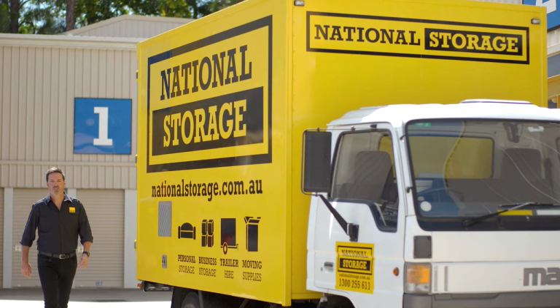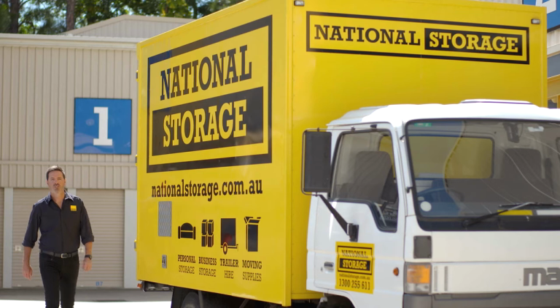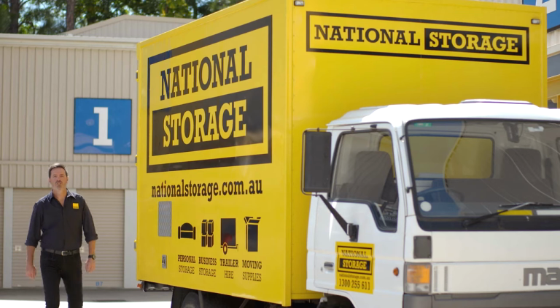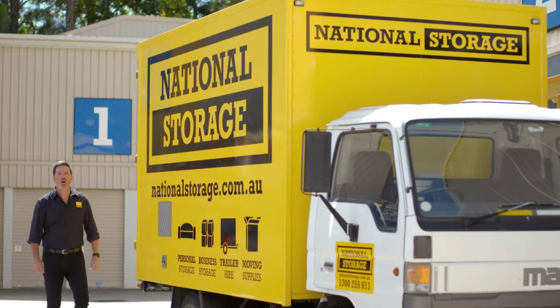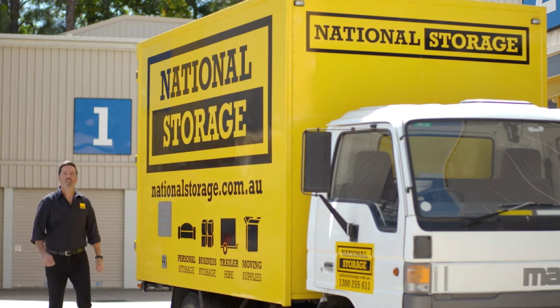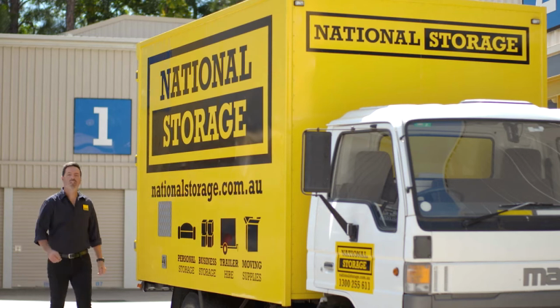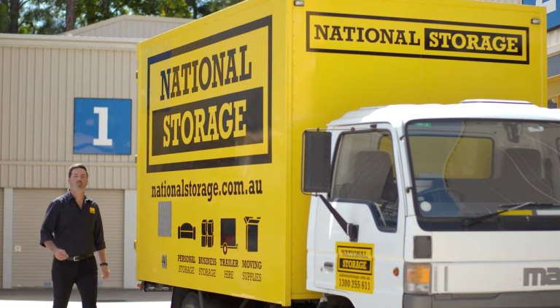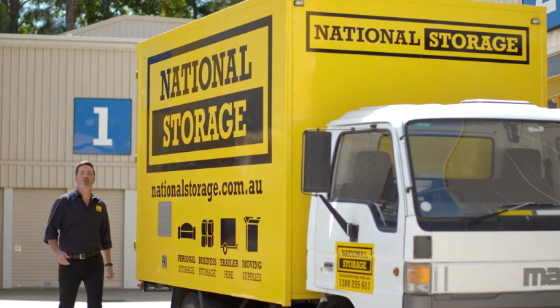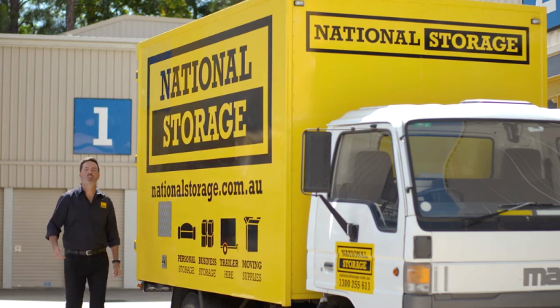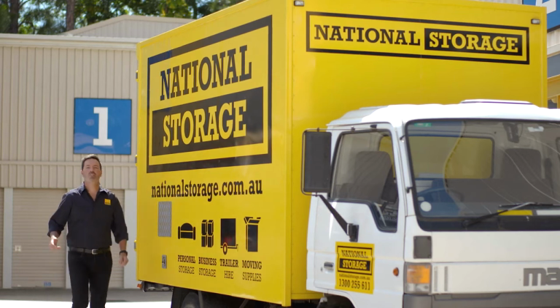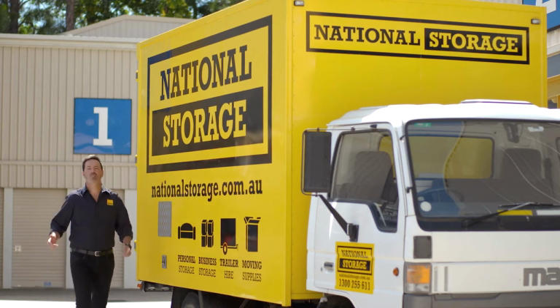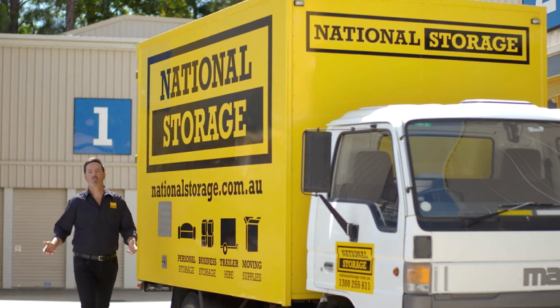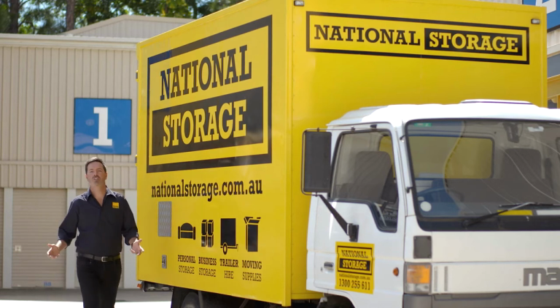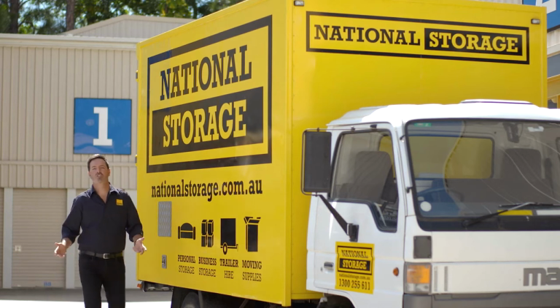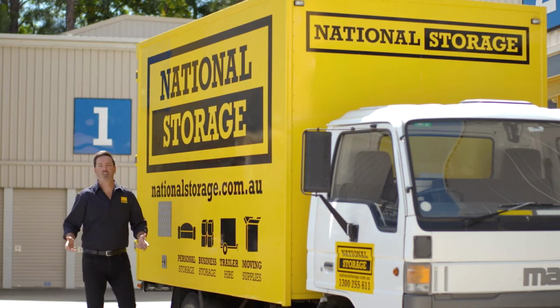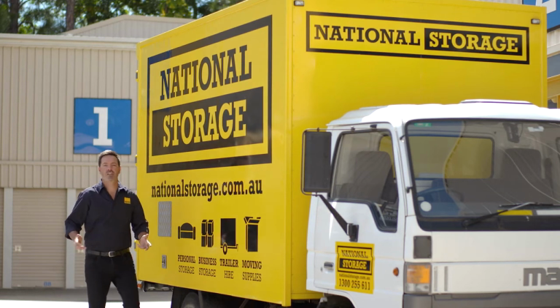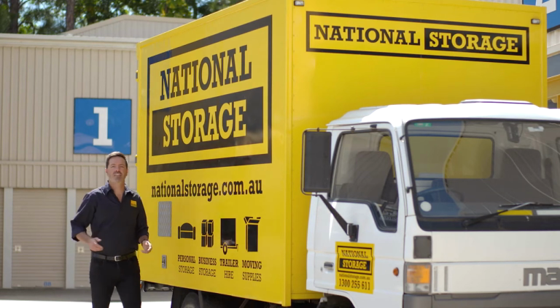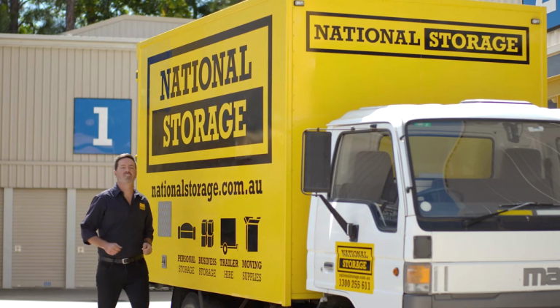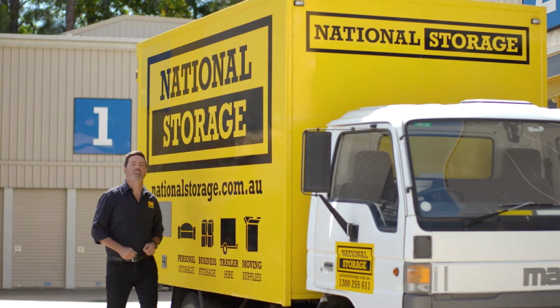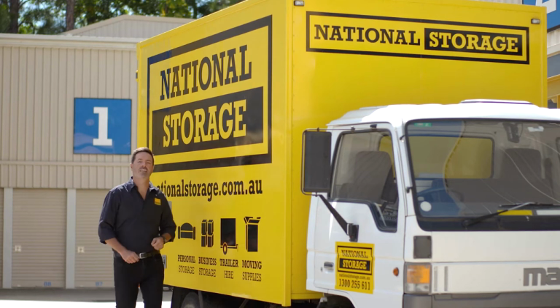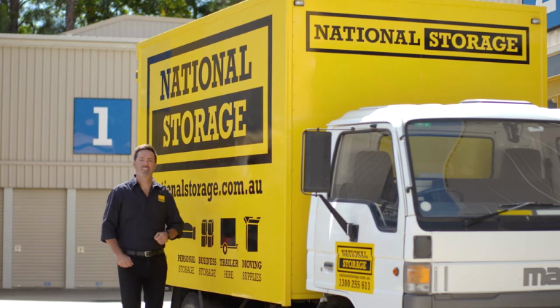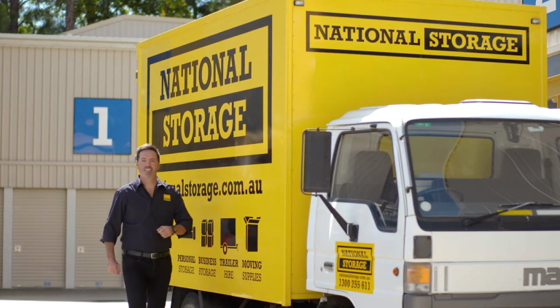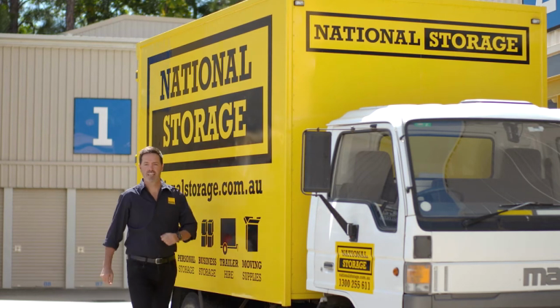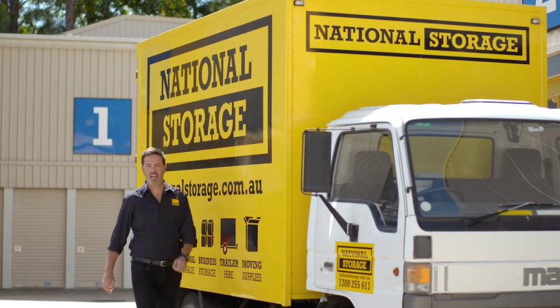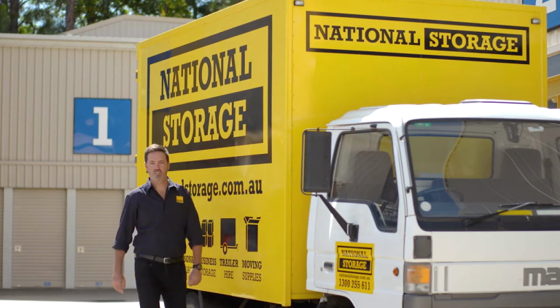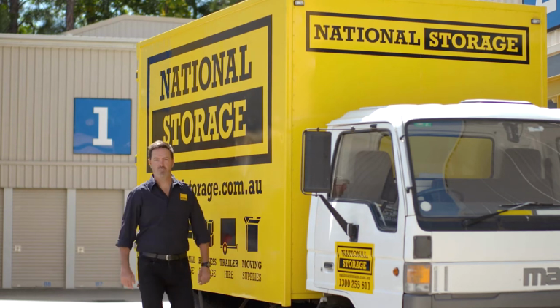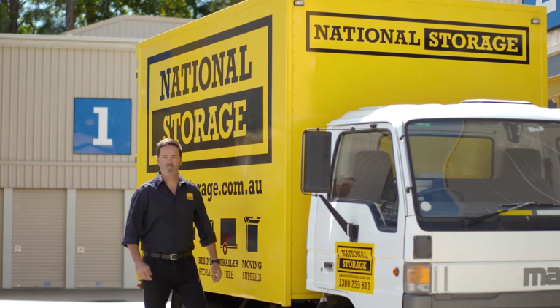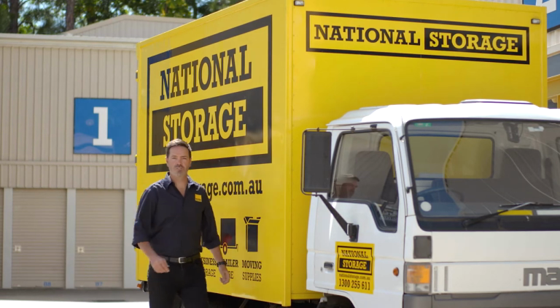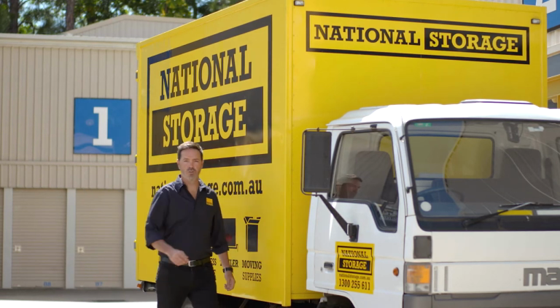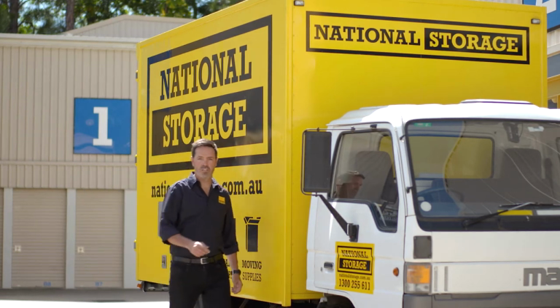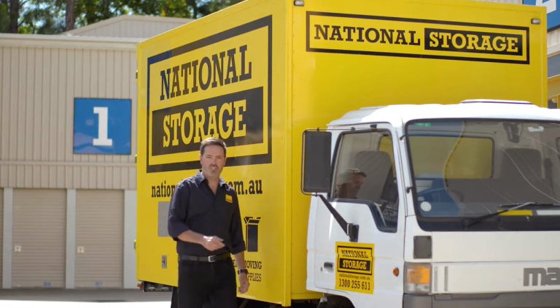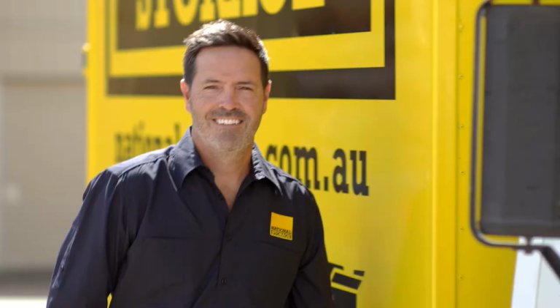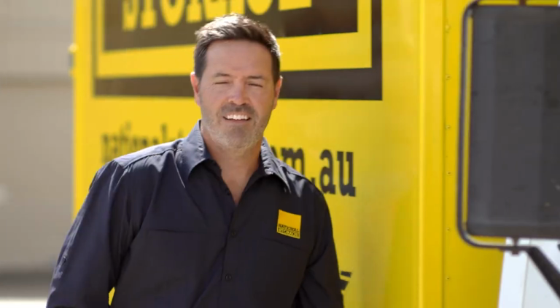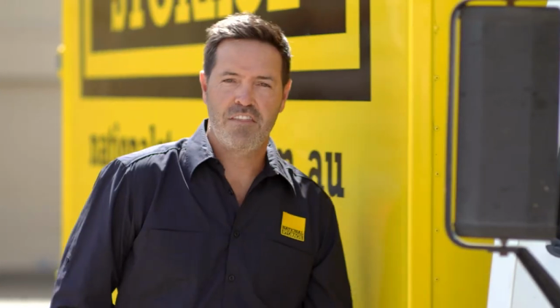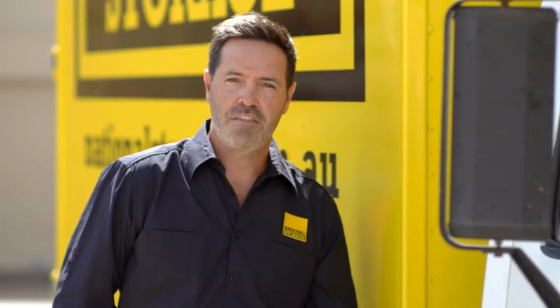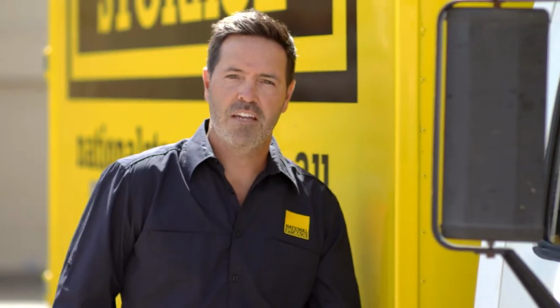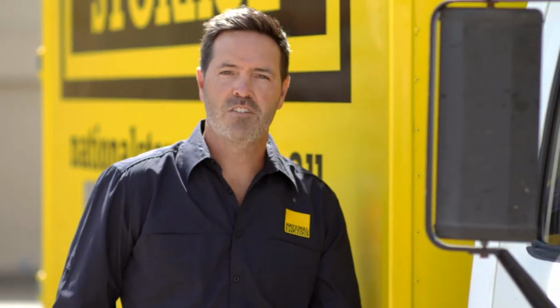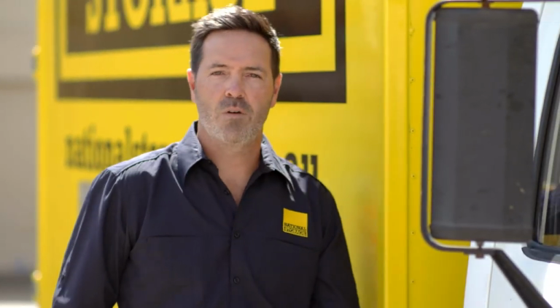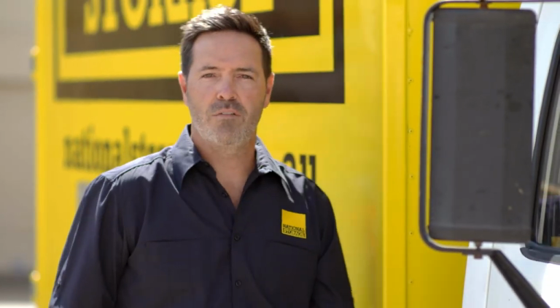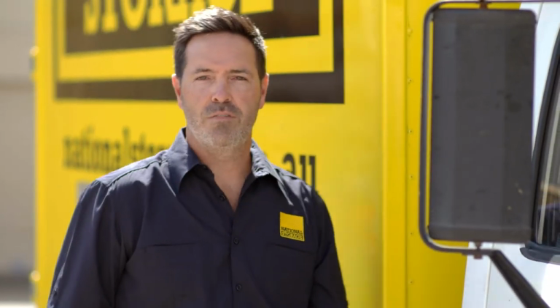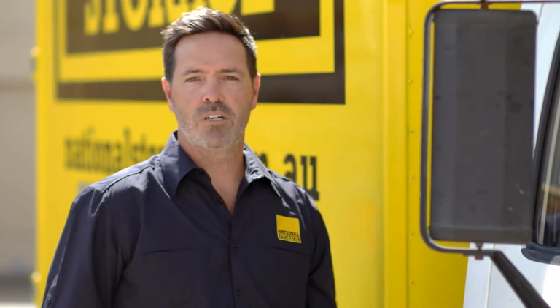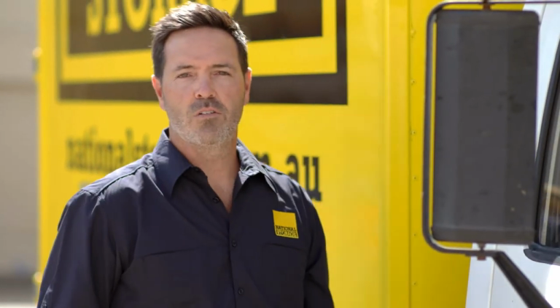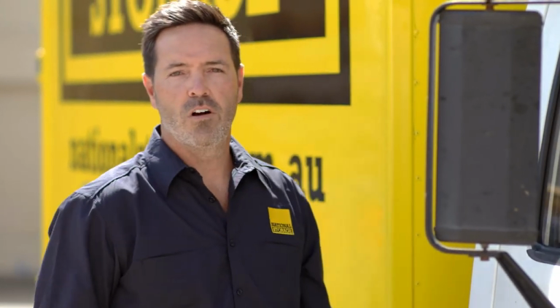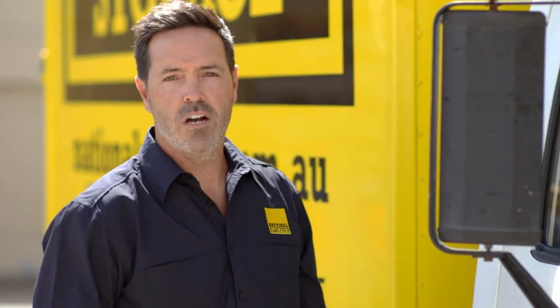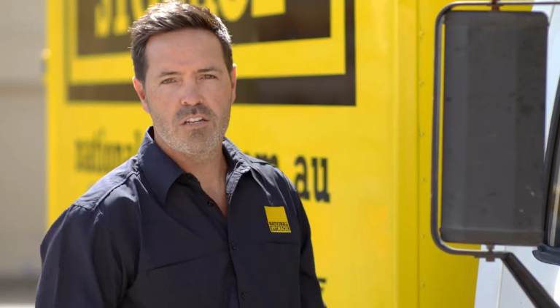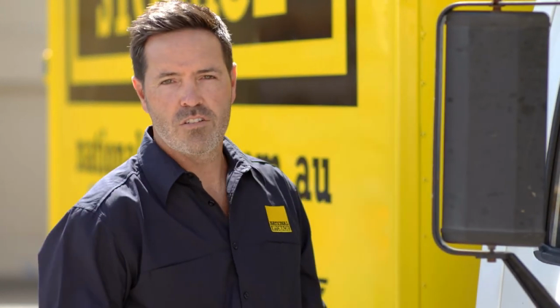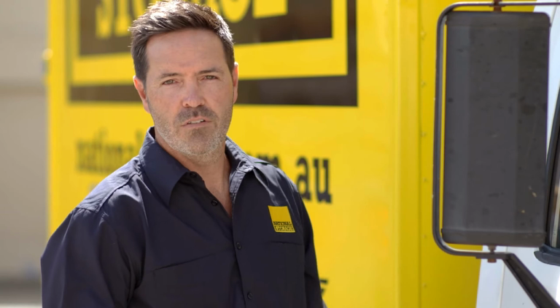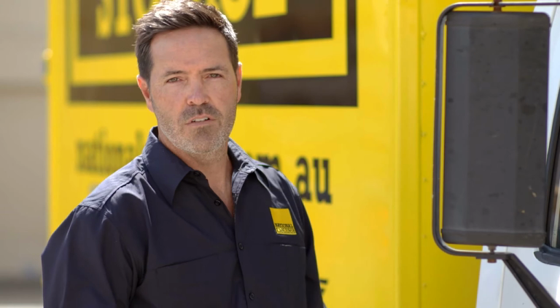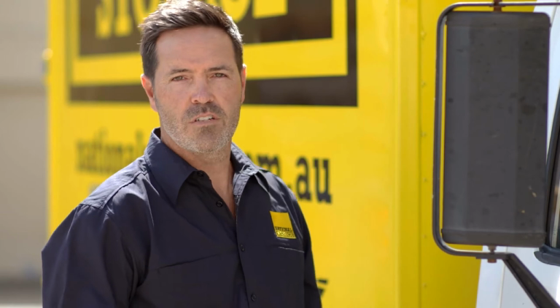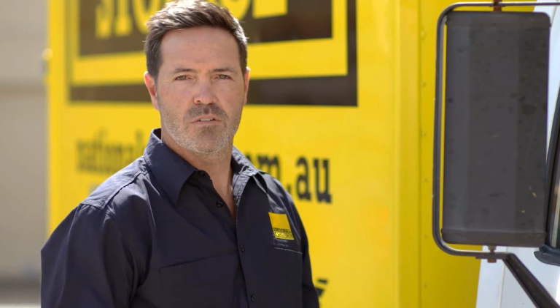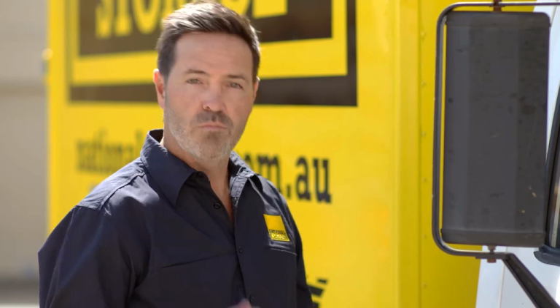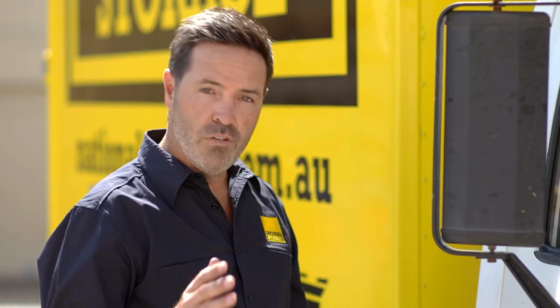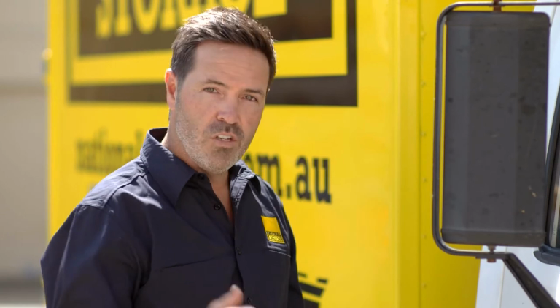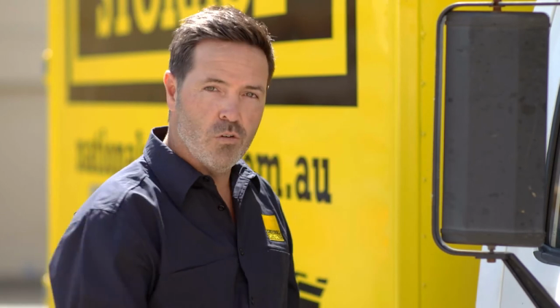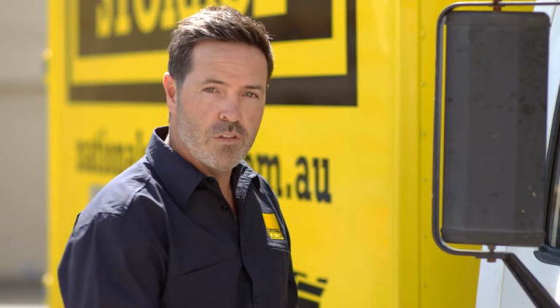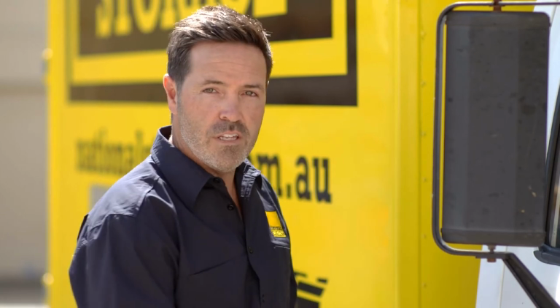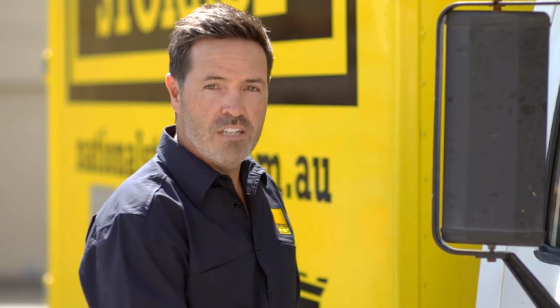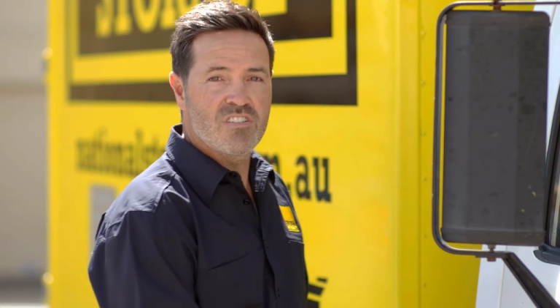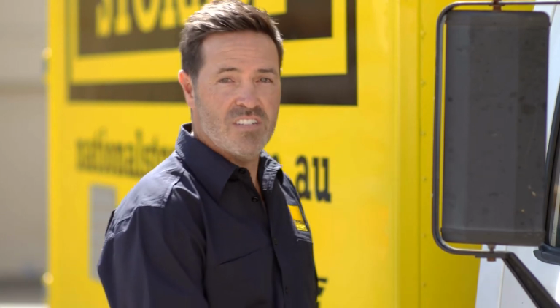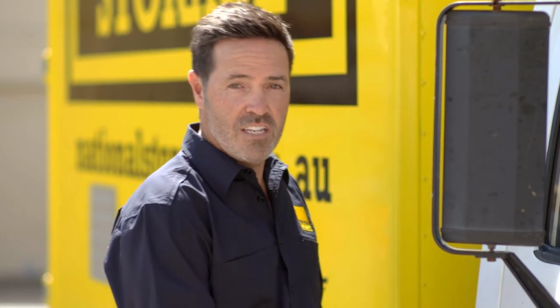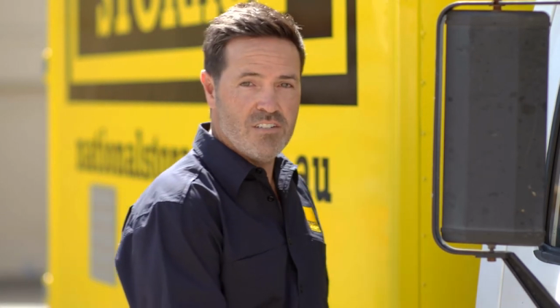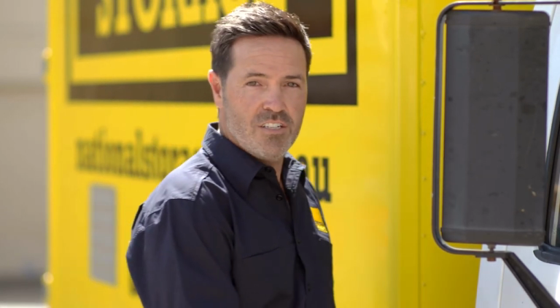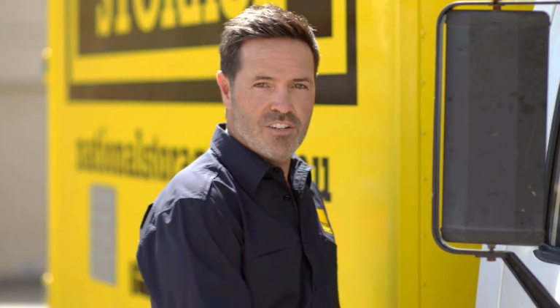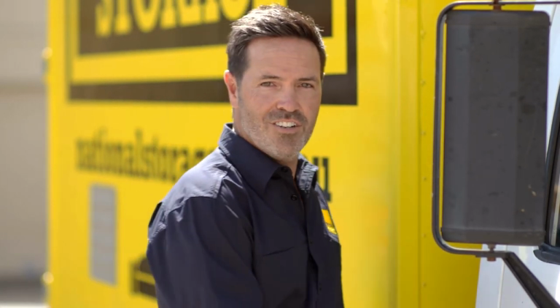Finding the perfect storage unit is easy at National Storage. And thanks to our Vehicle Hire Service, moving your things is easy too.